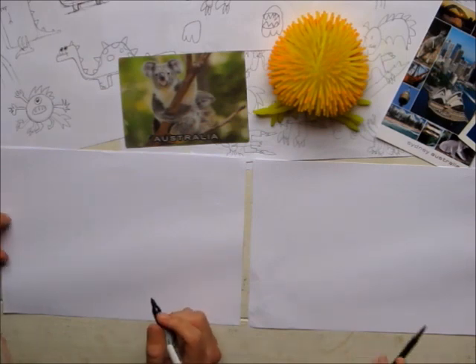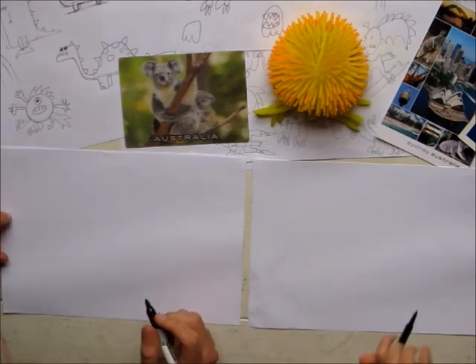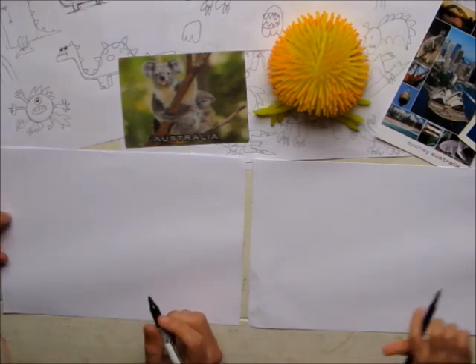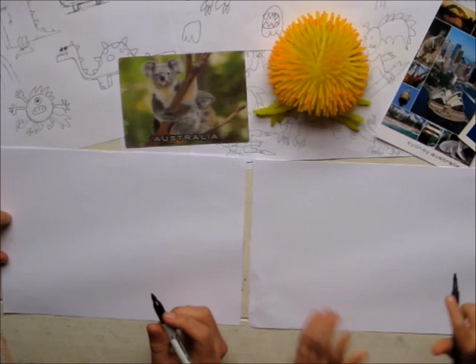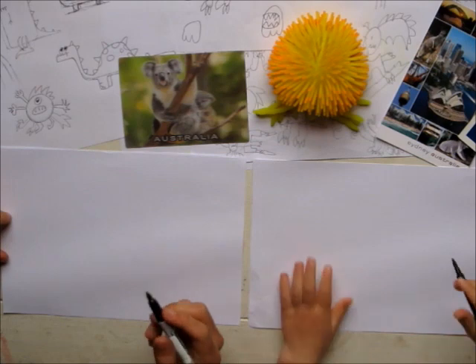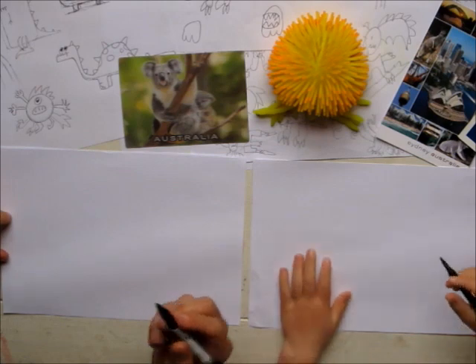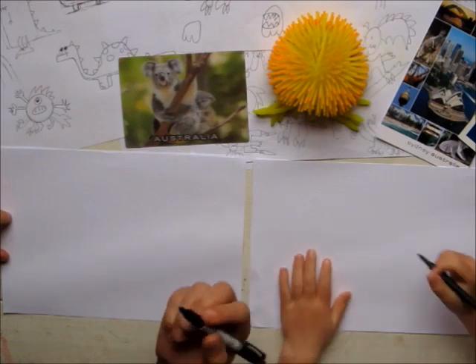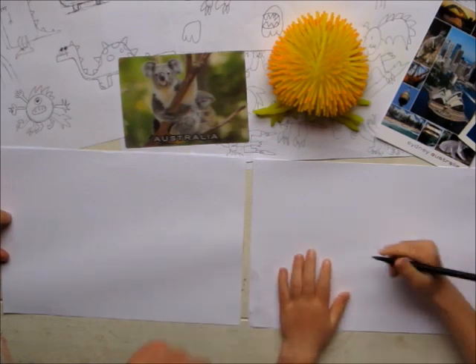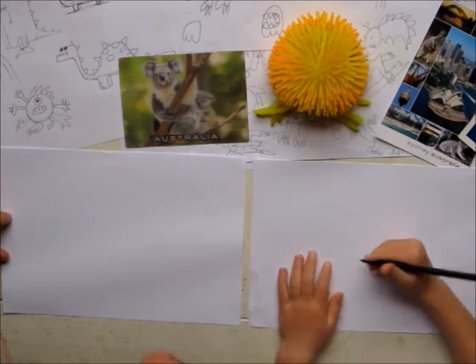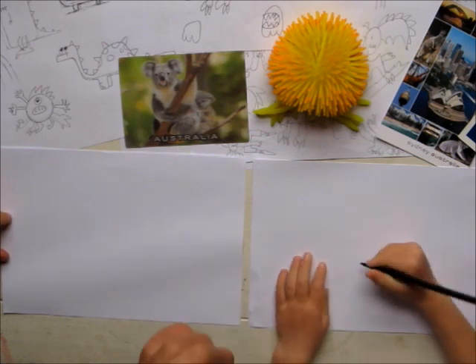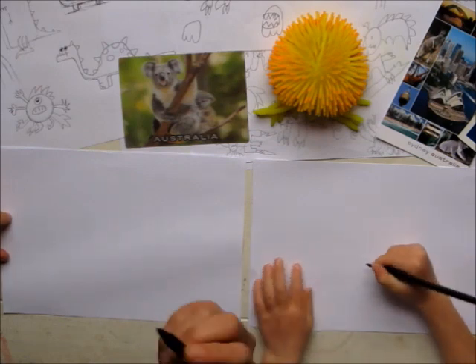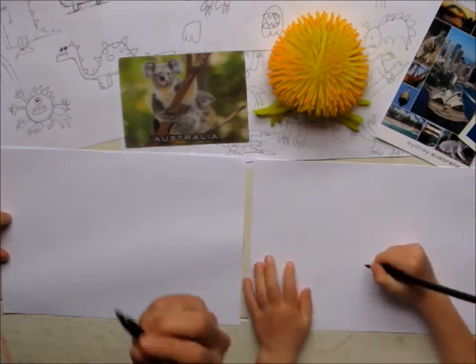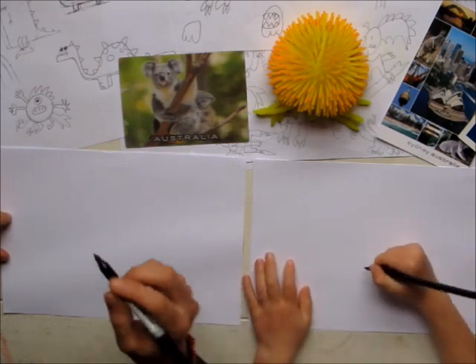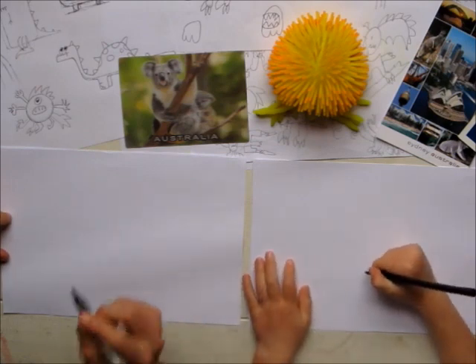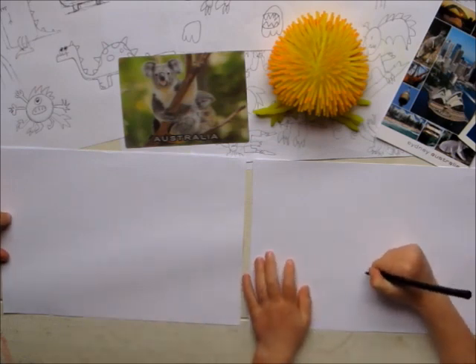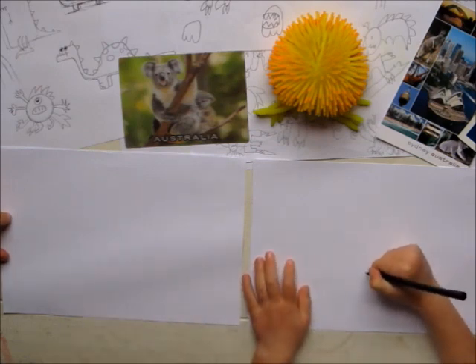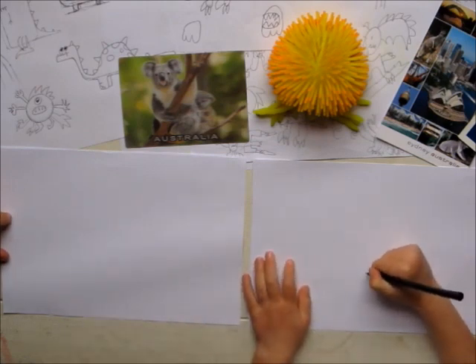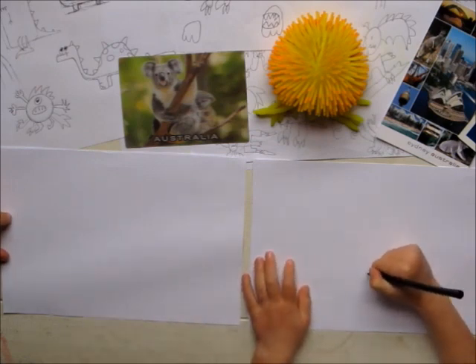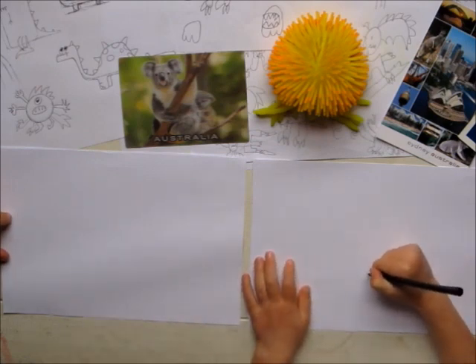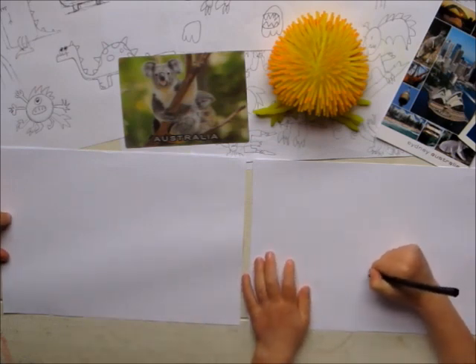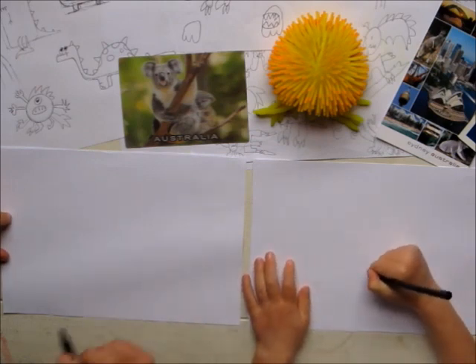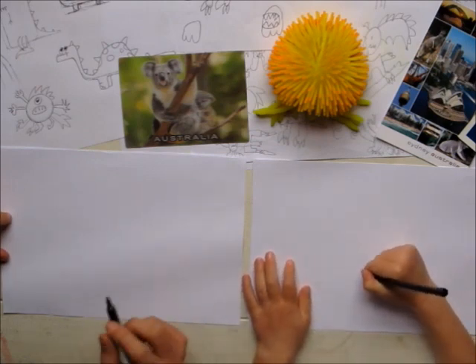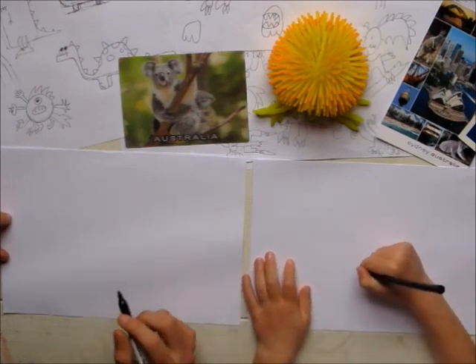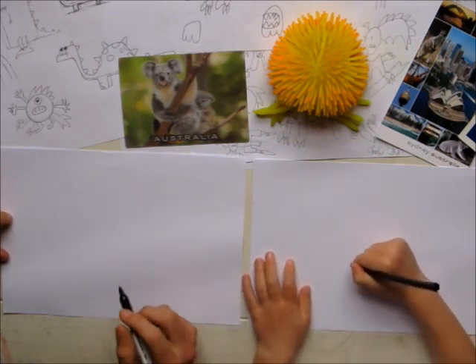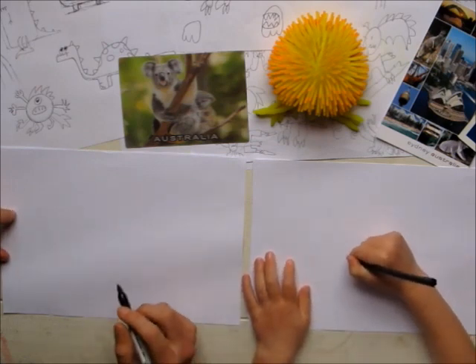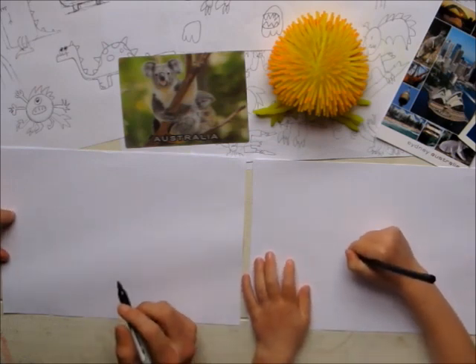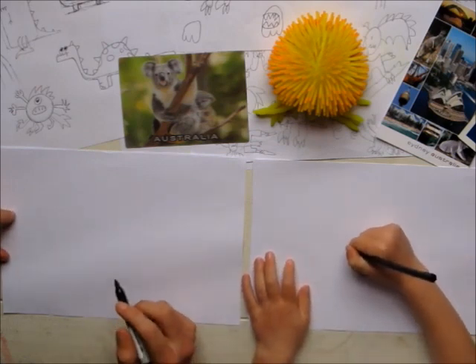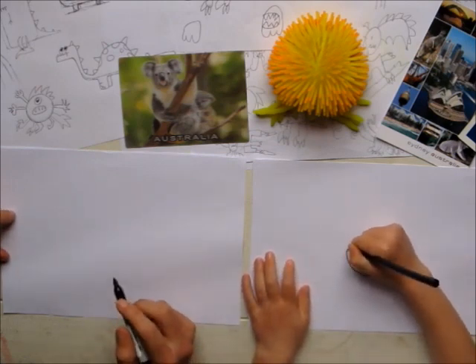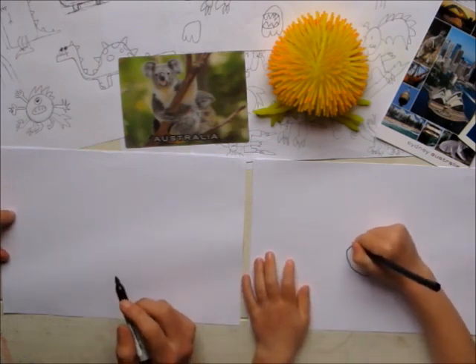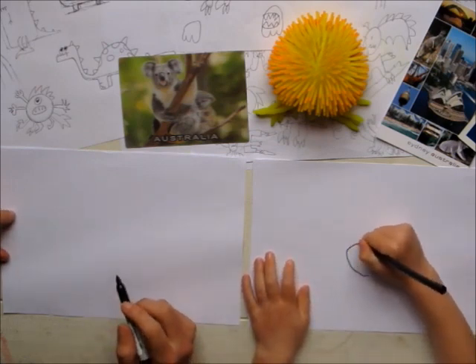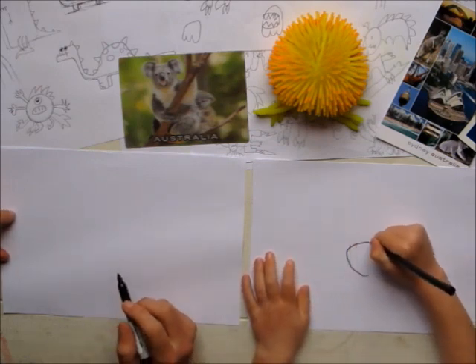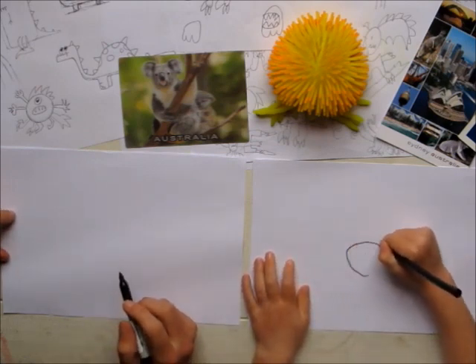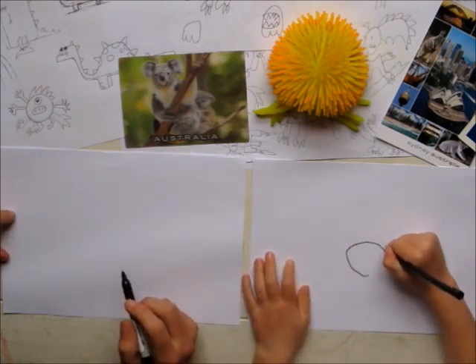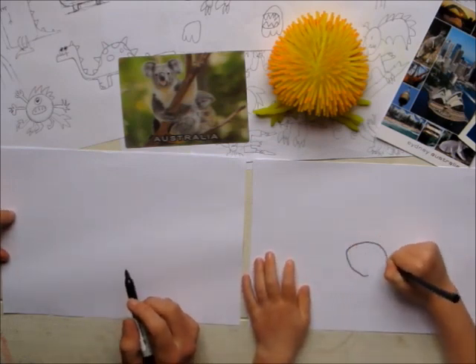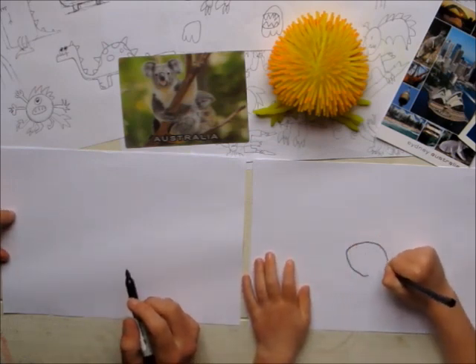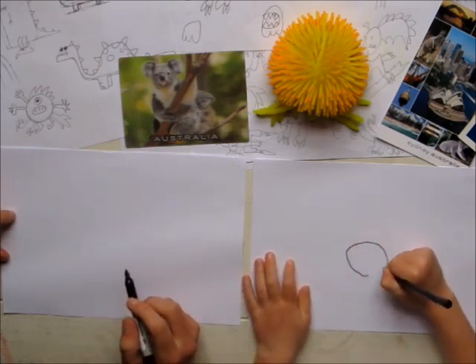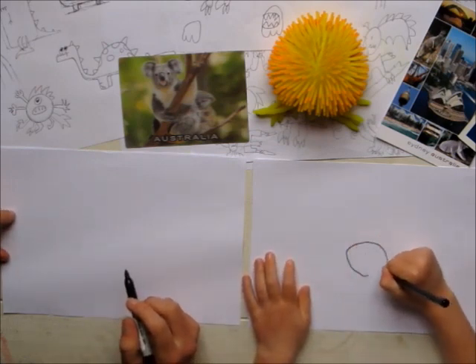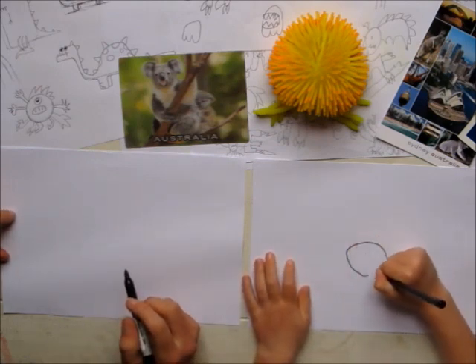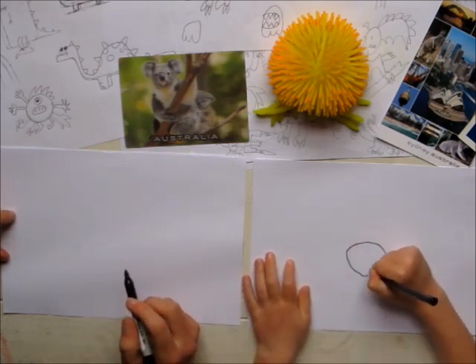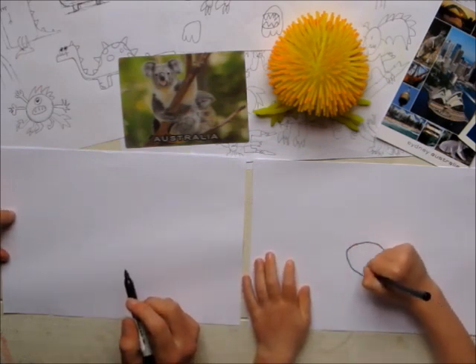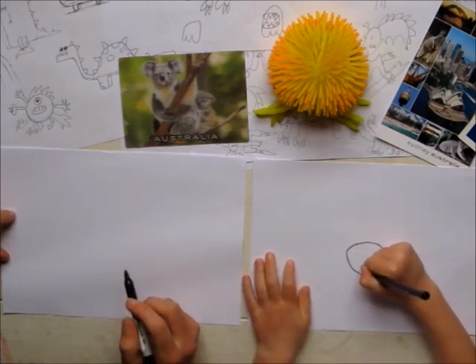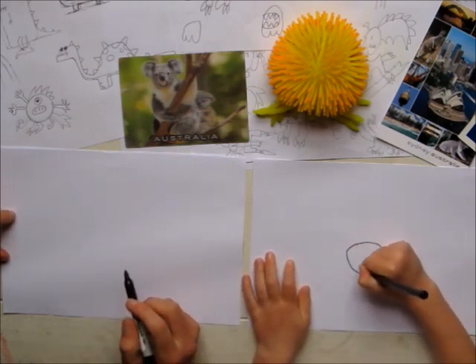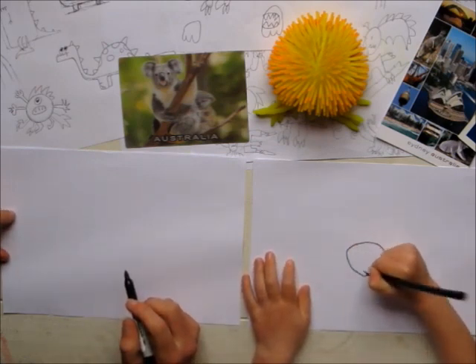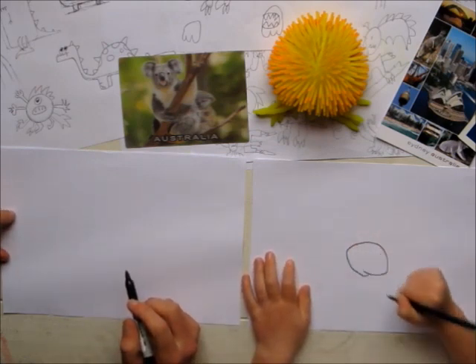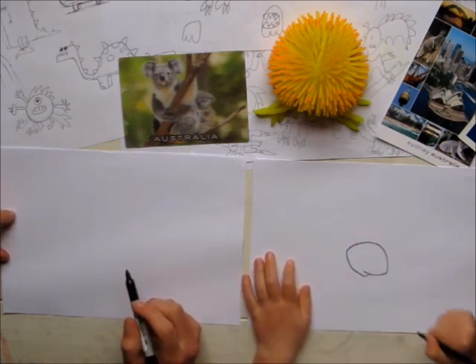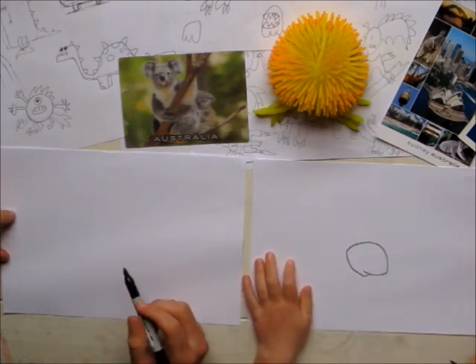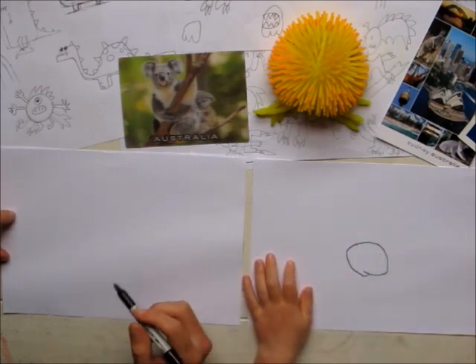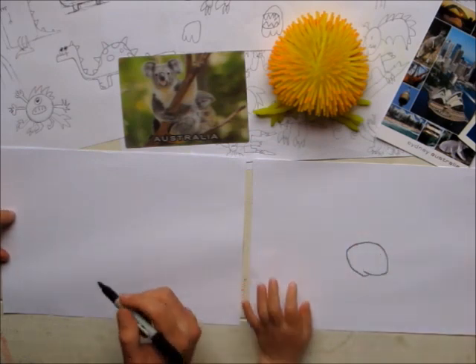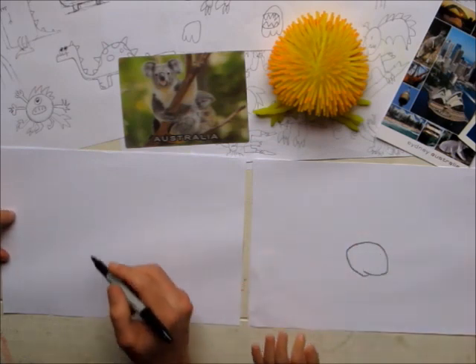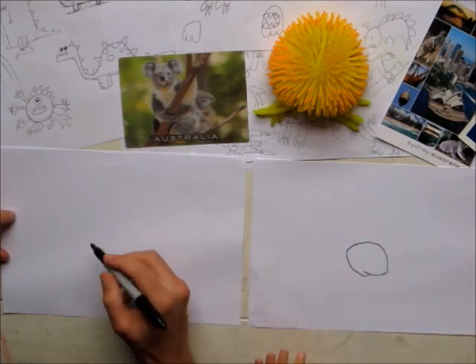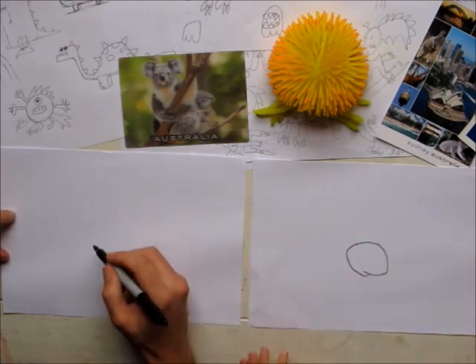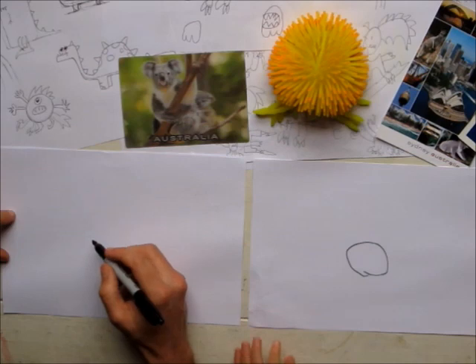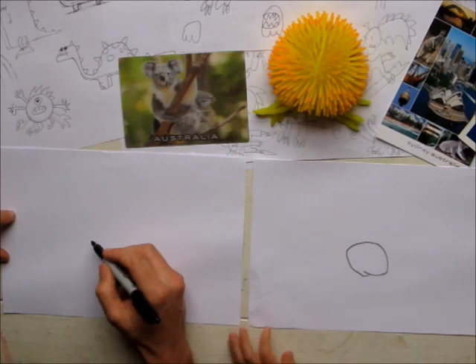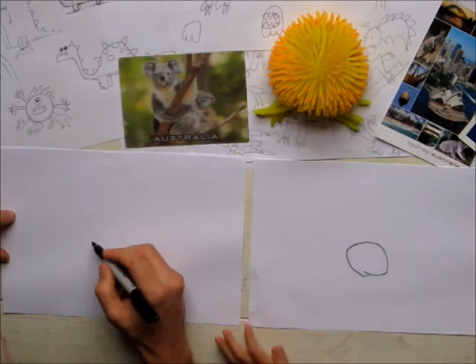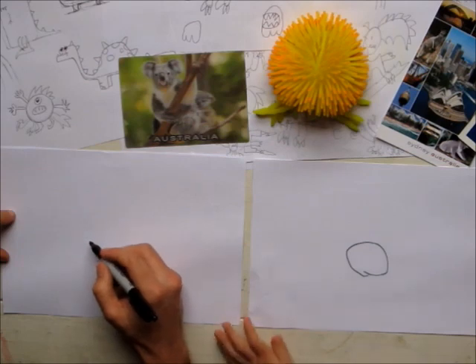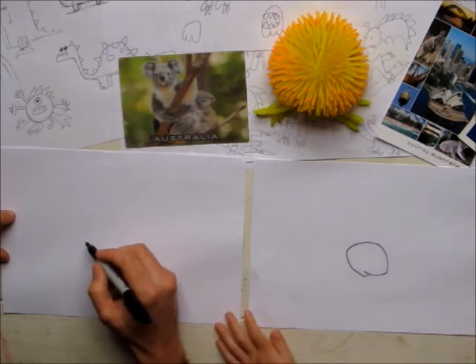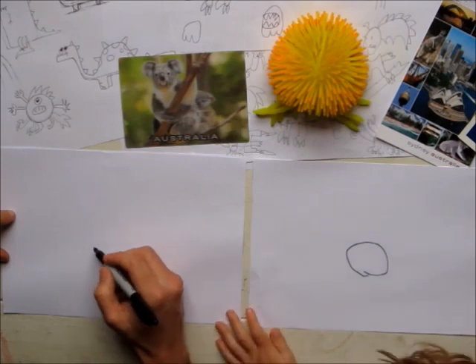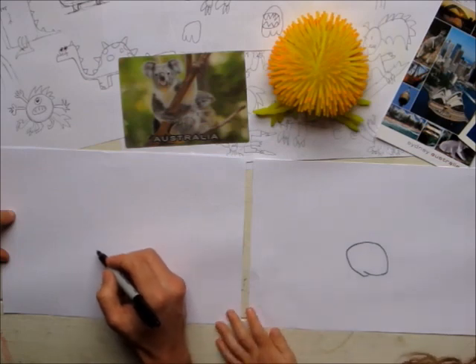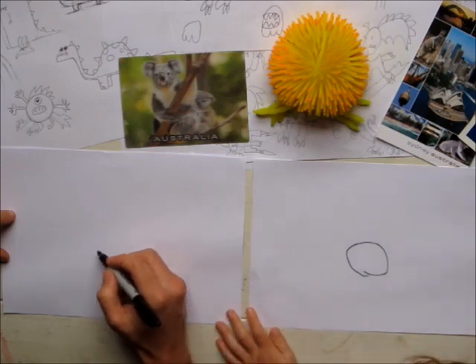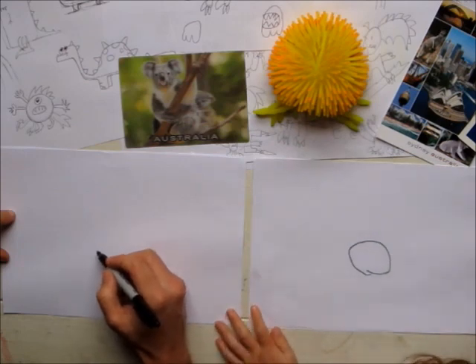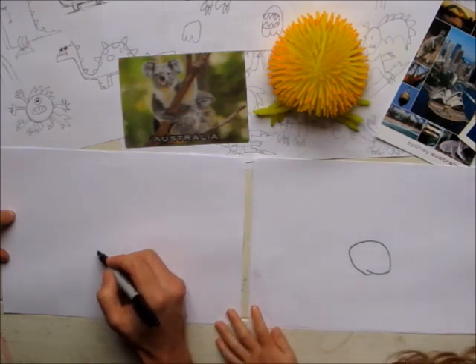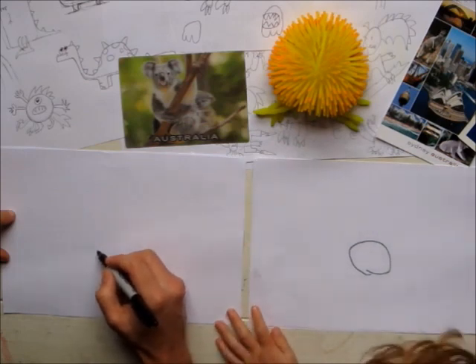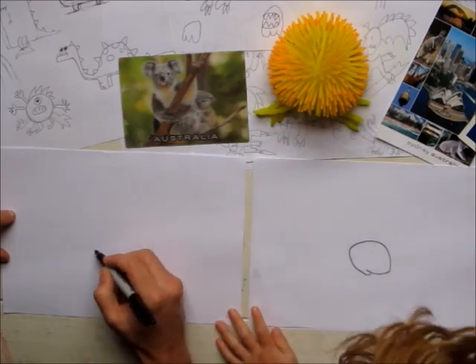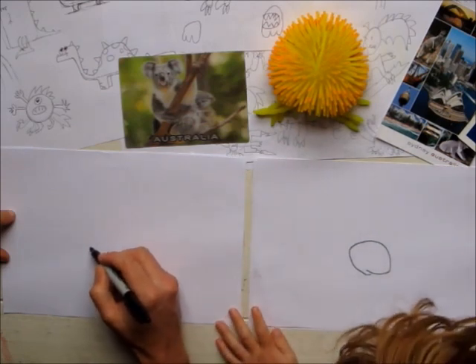First, get your pen. And then we're going to do a circle. We're going to do a nice big circle.